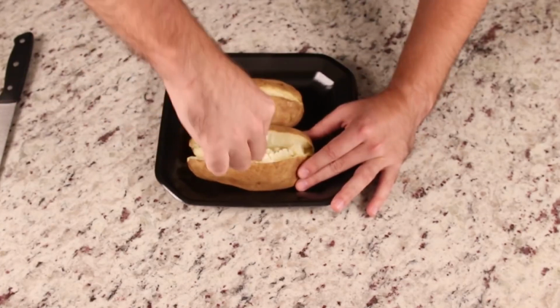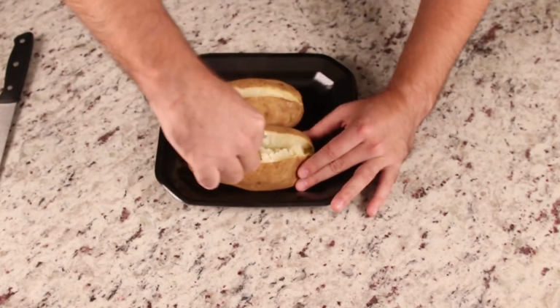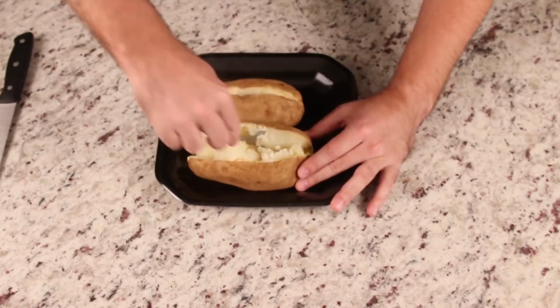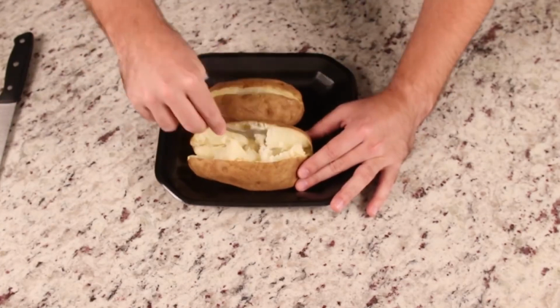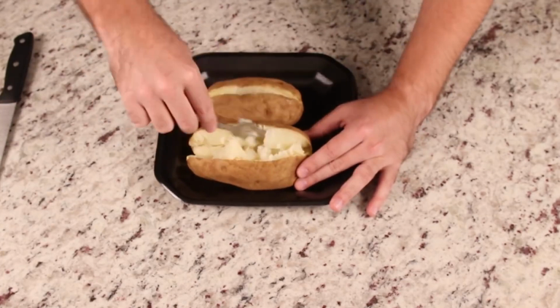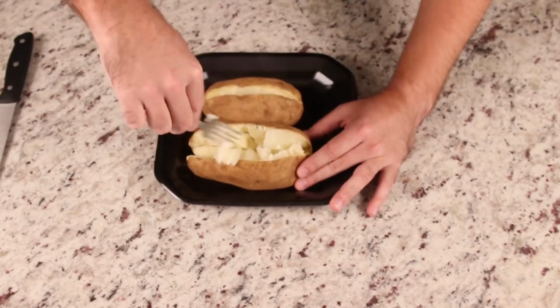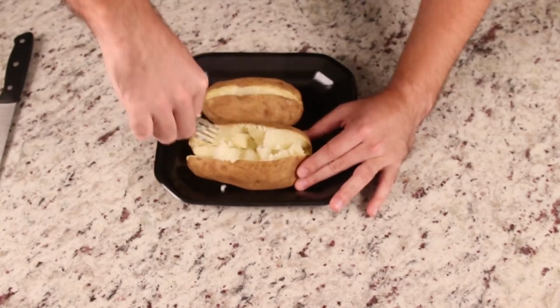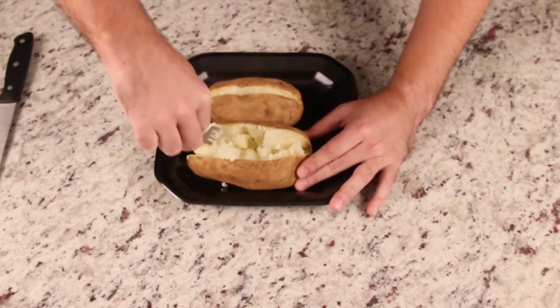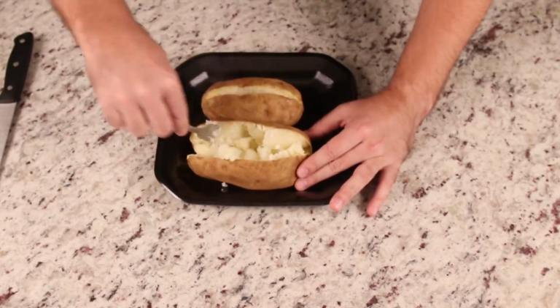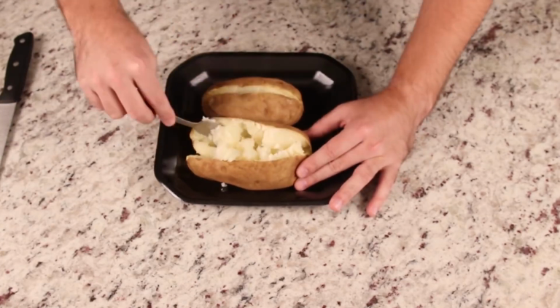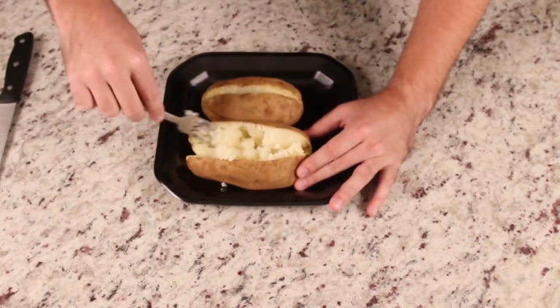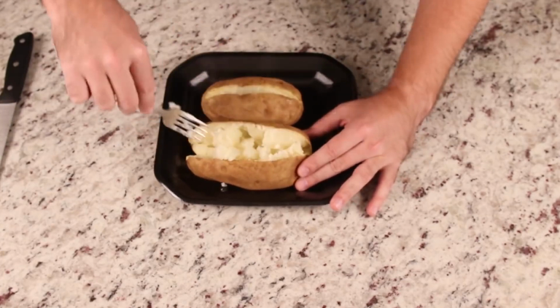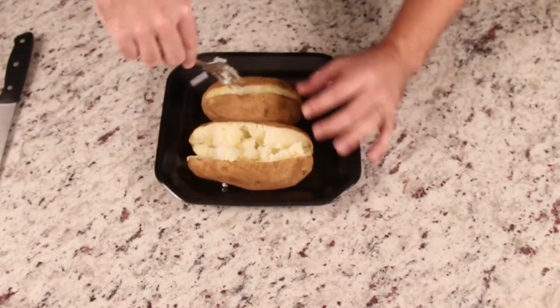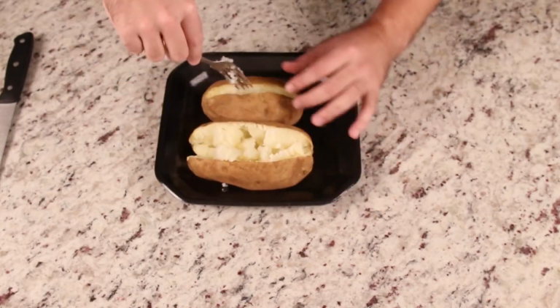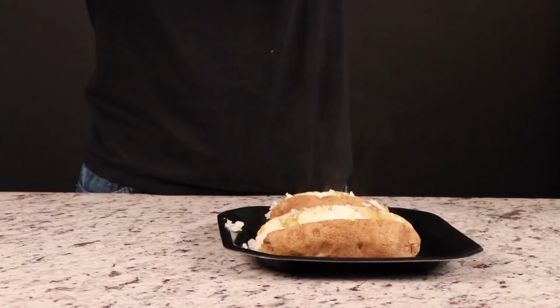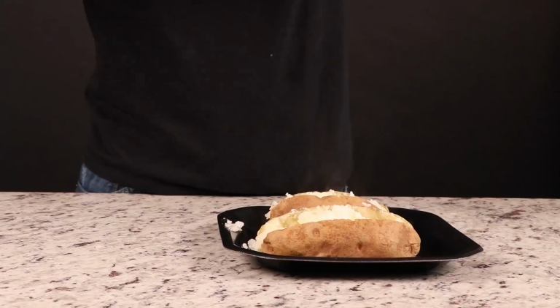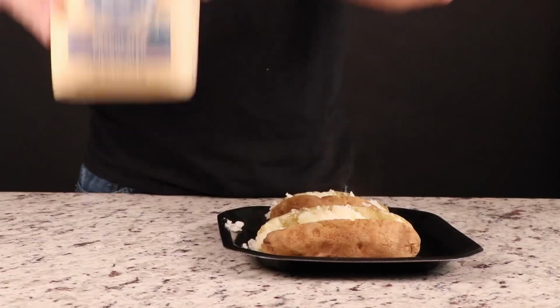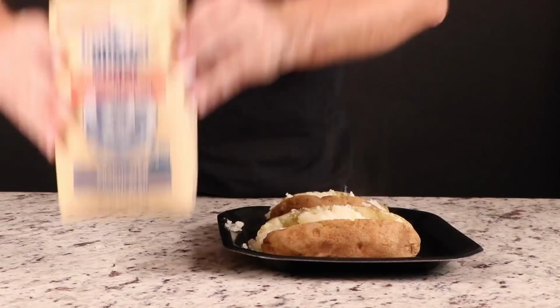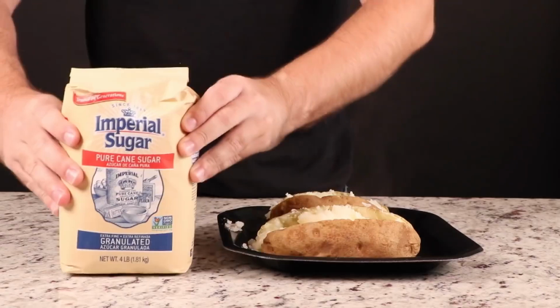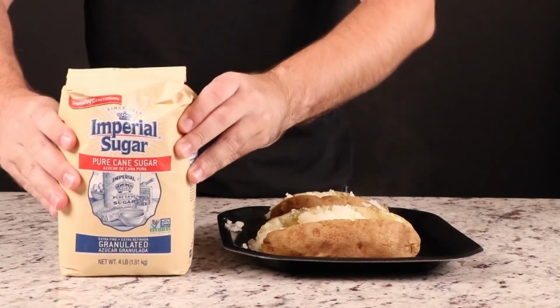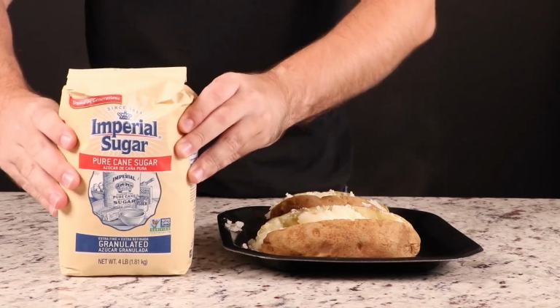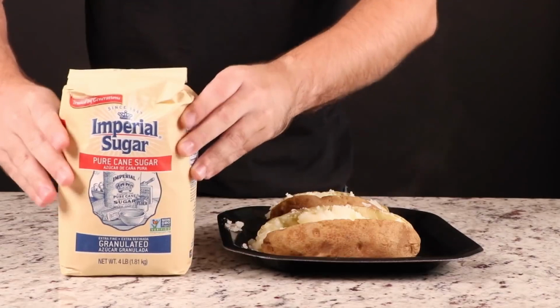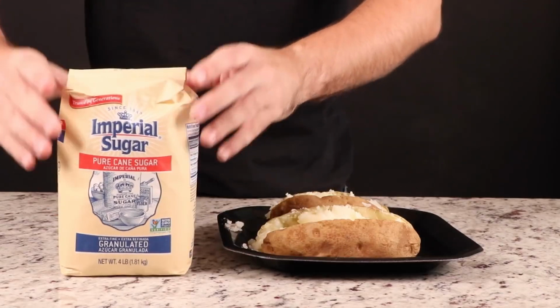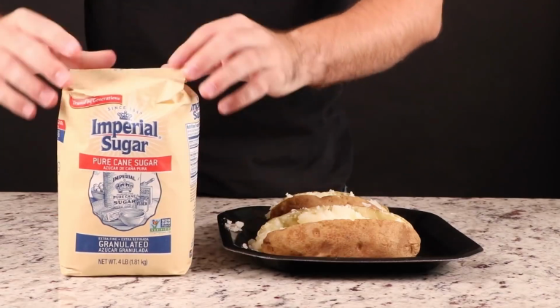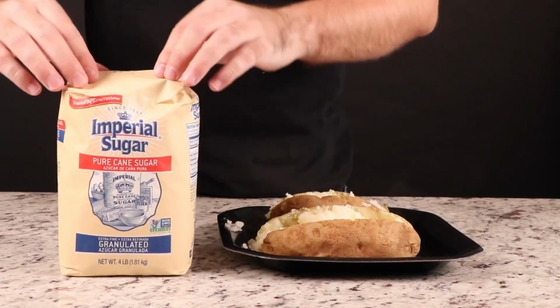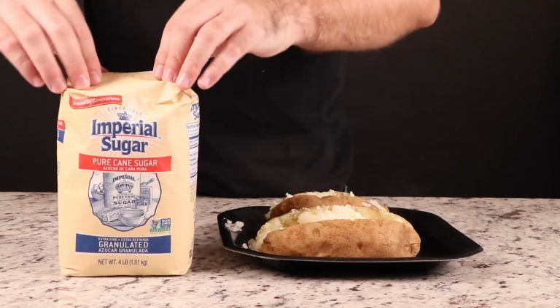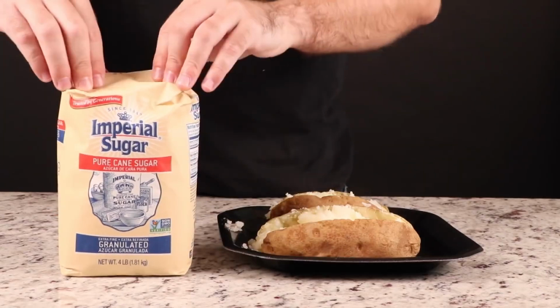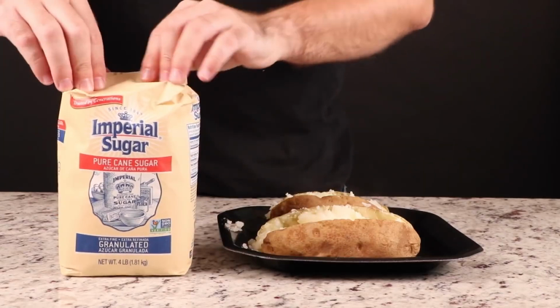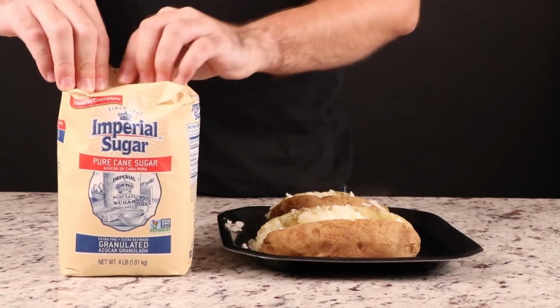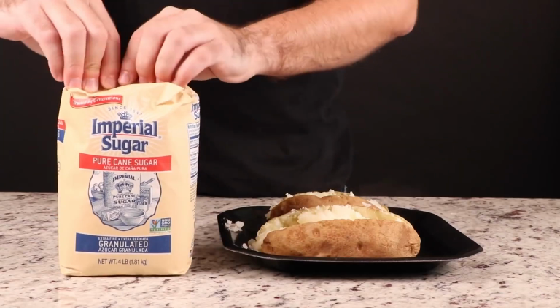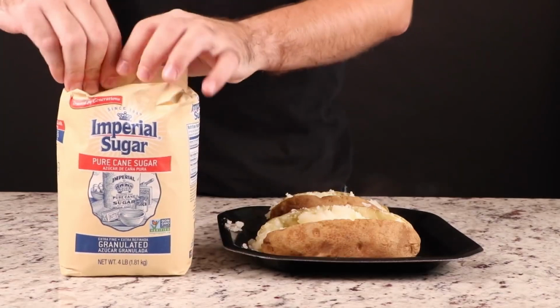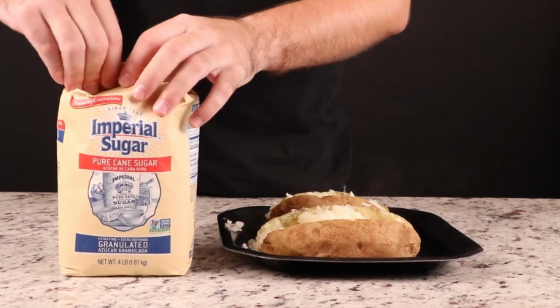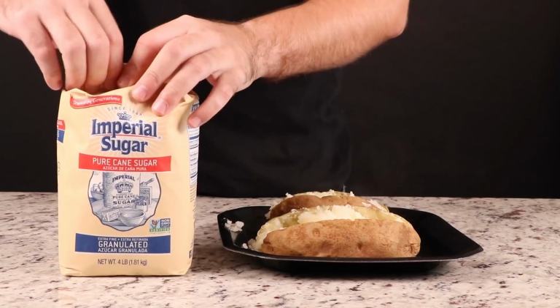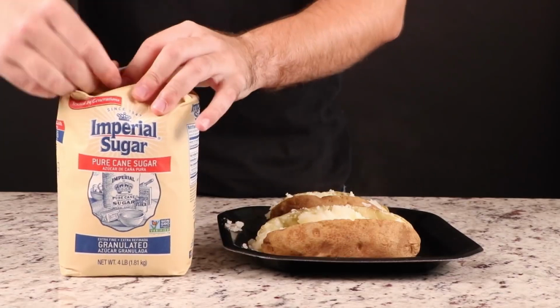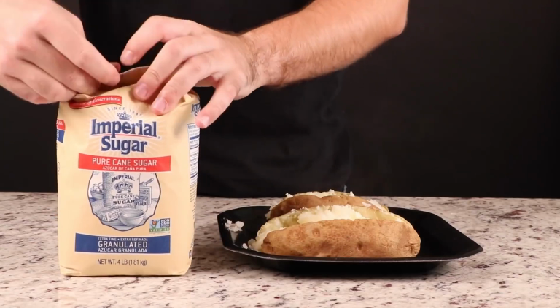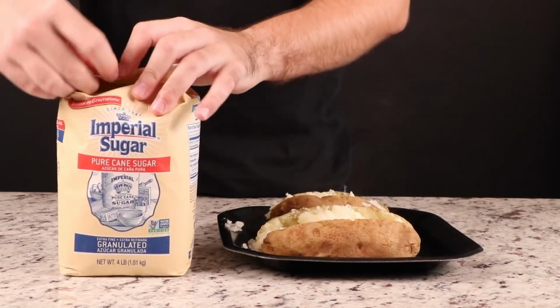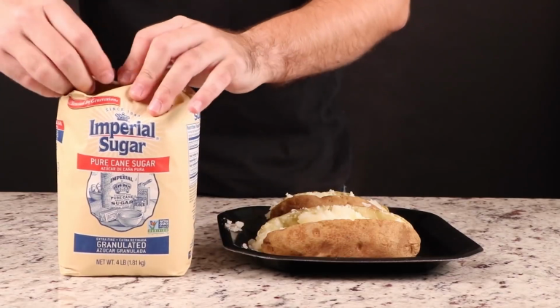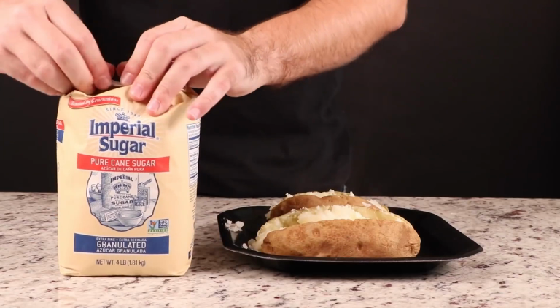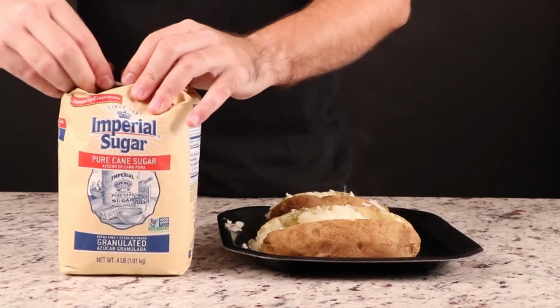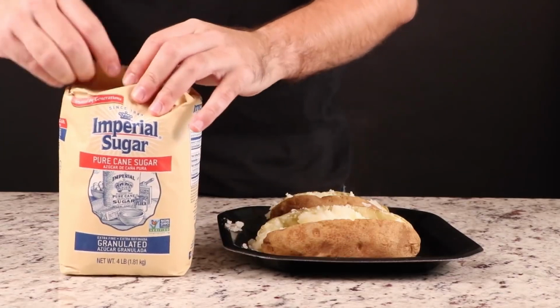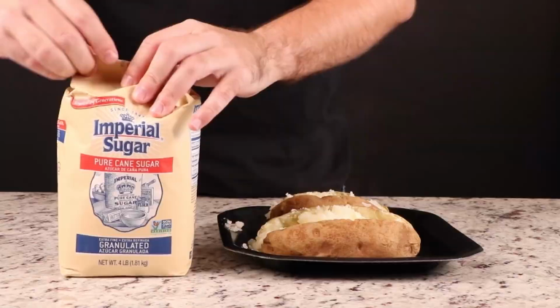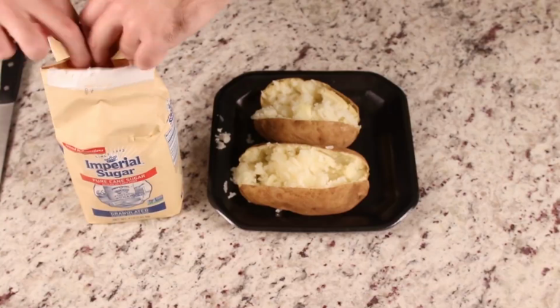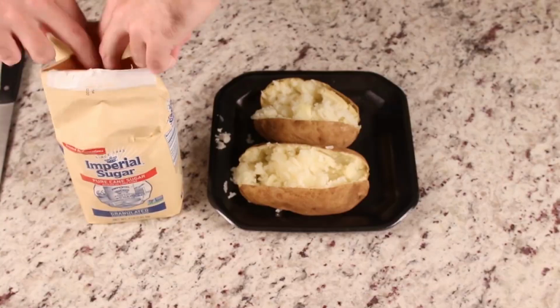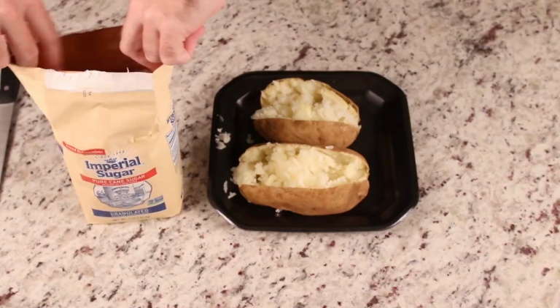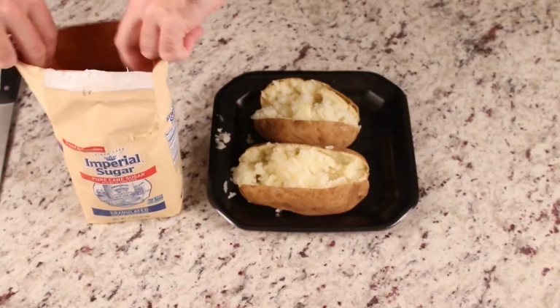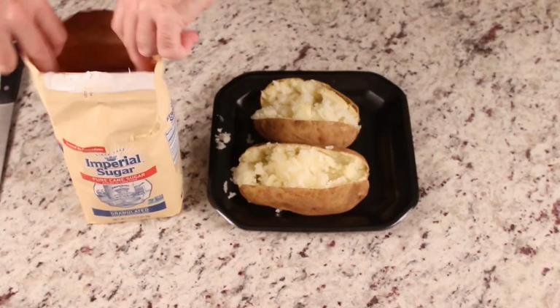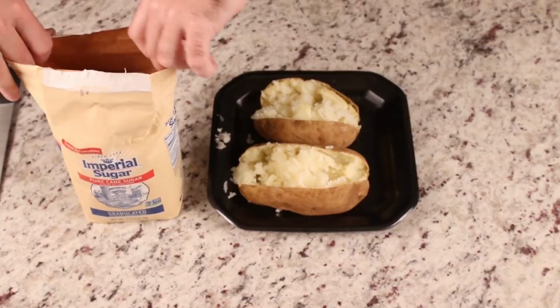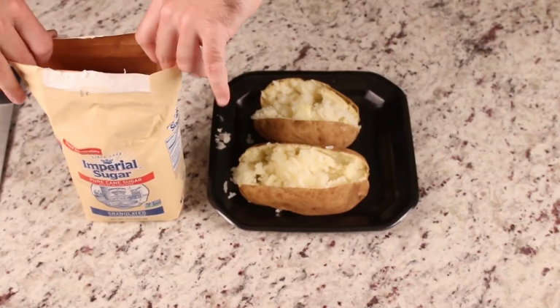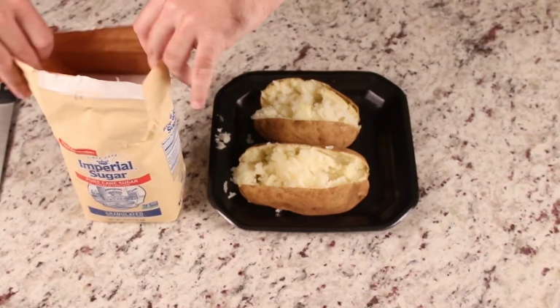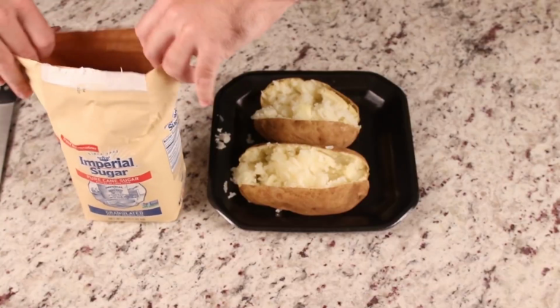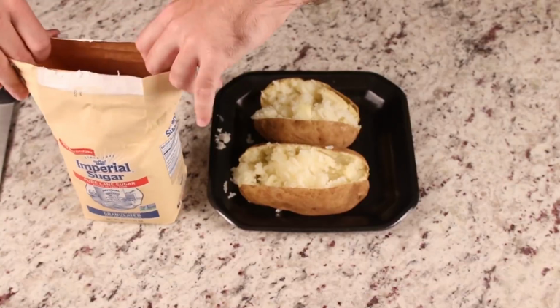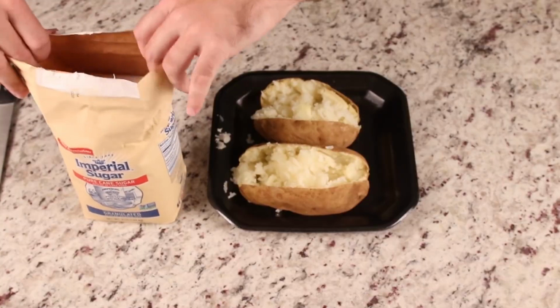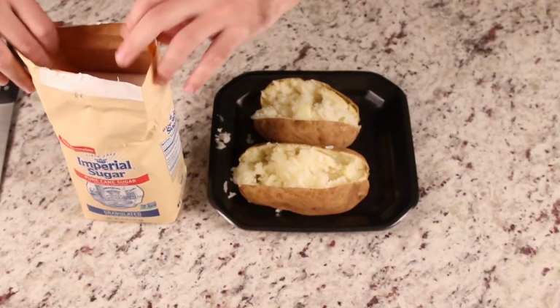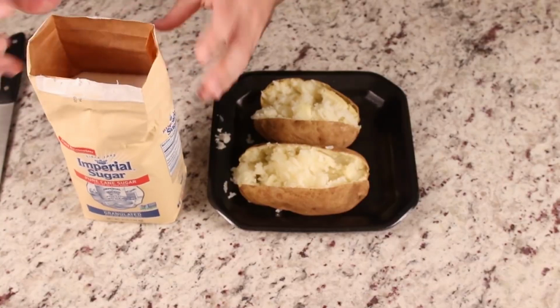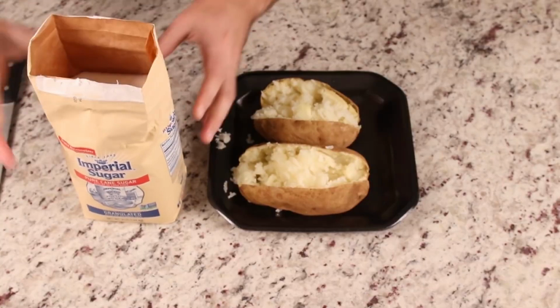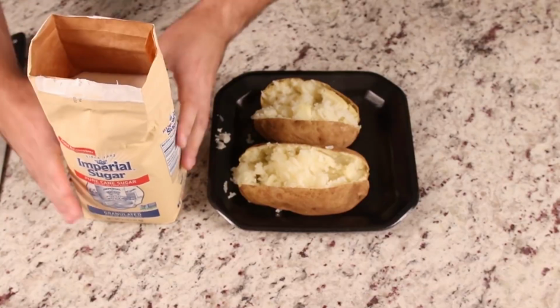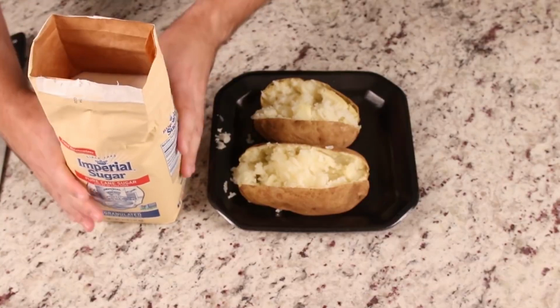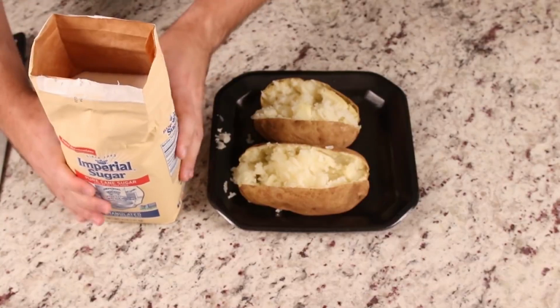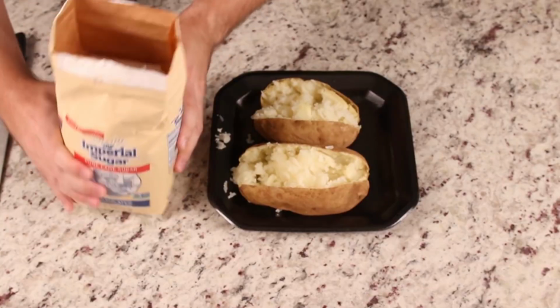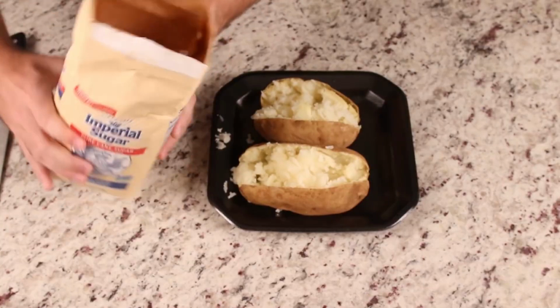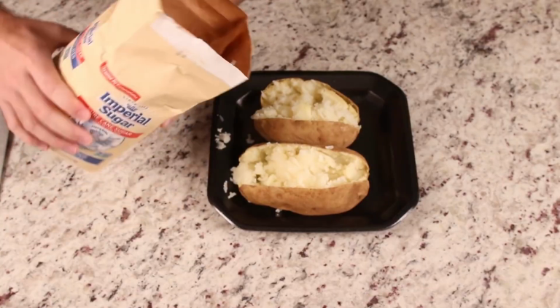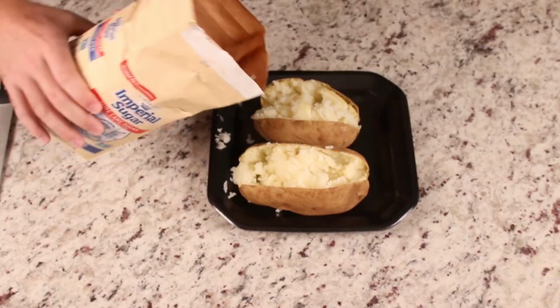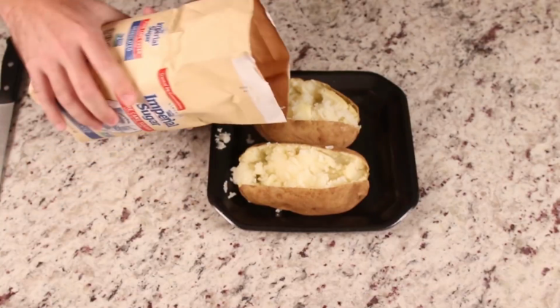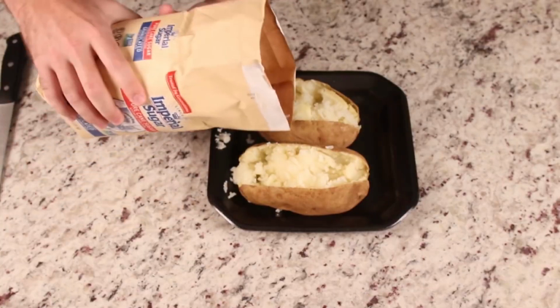That potato actually looks really good. I love potatoes. If only we could one day live up to the level of content he and my brother makes.